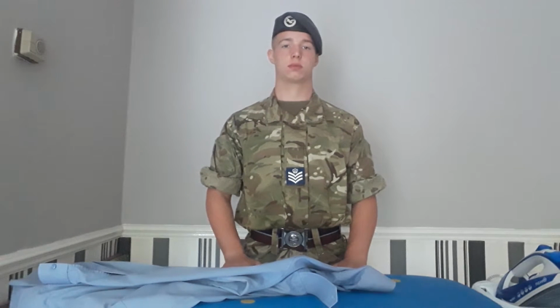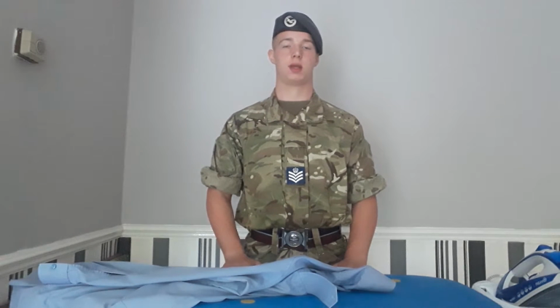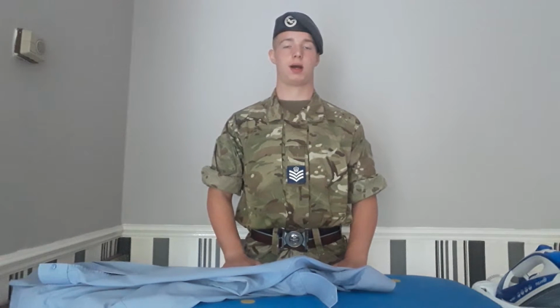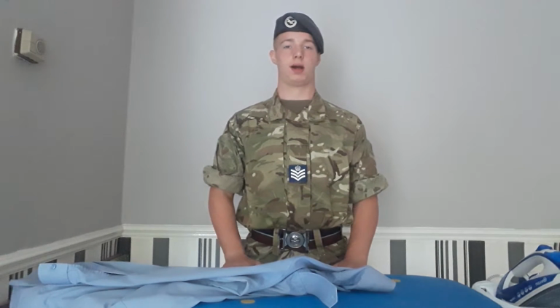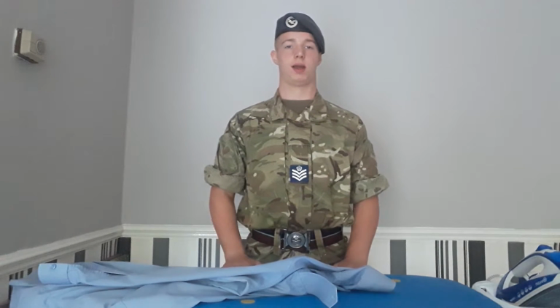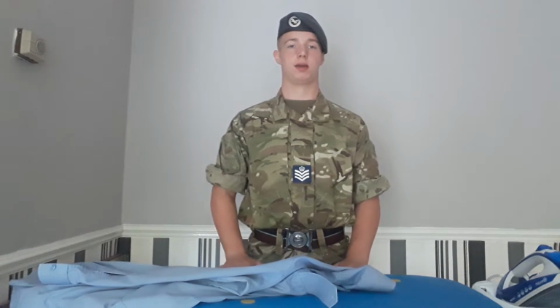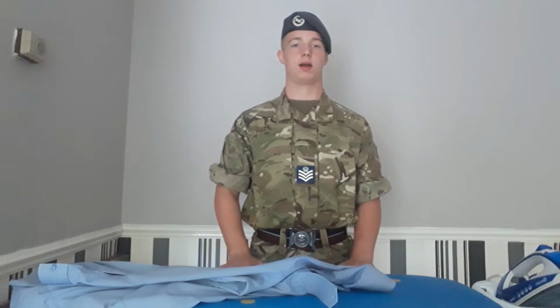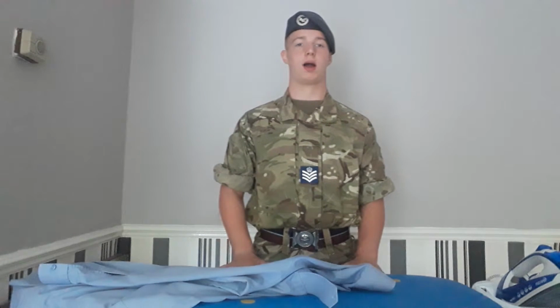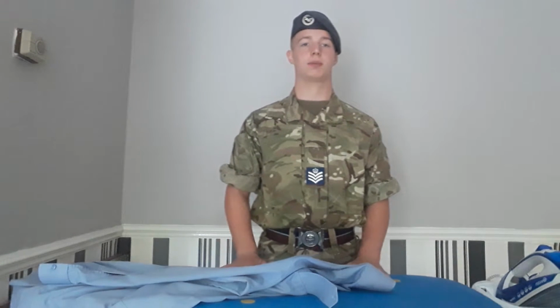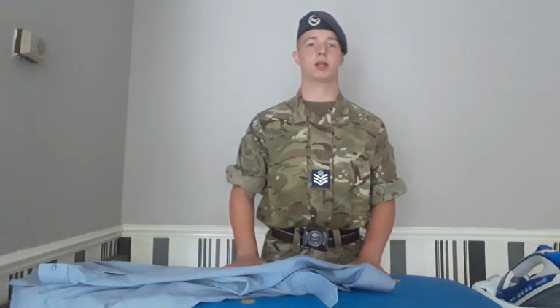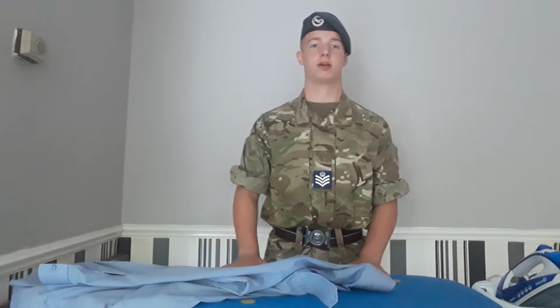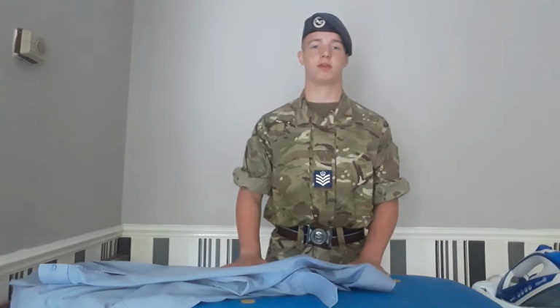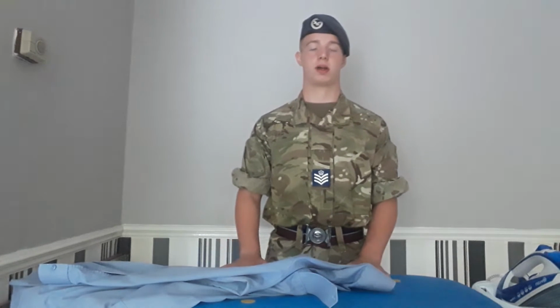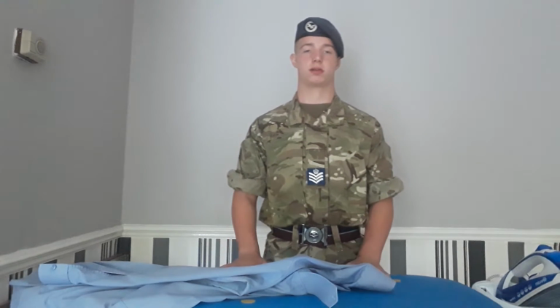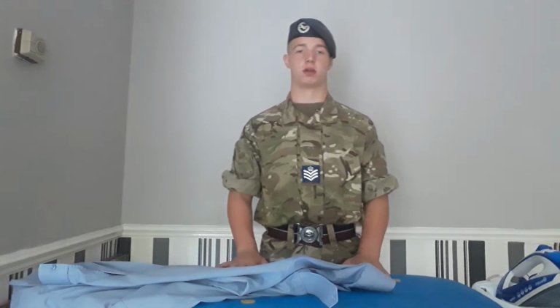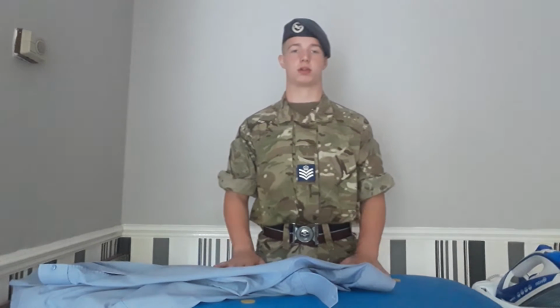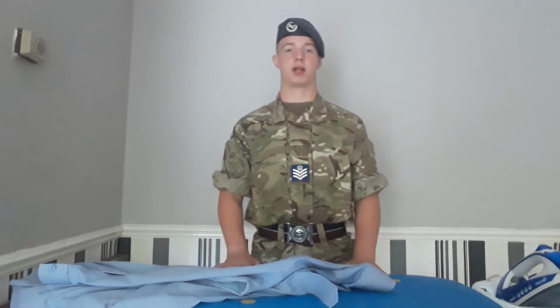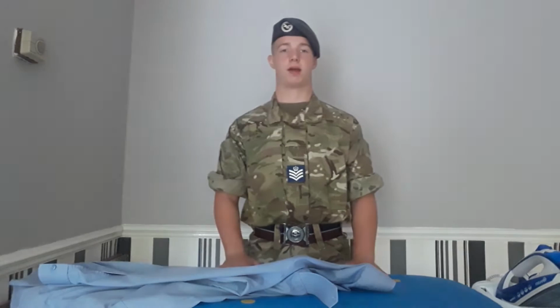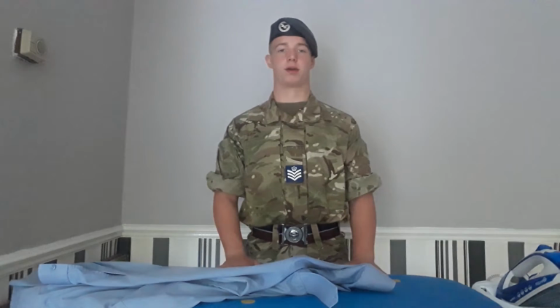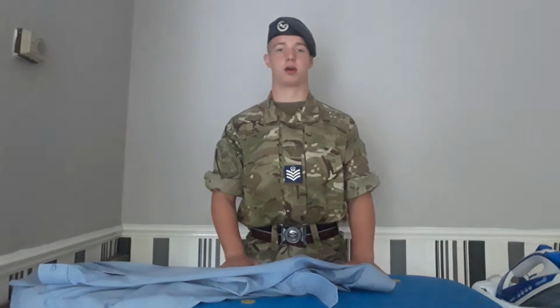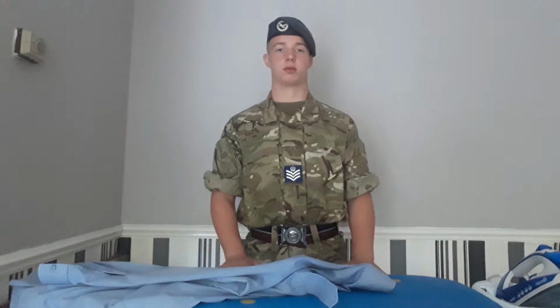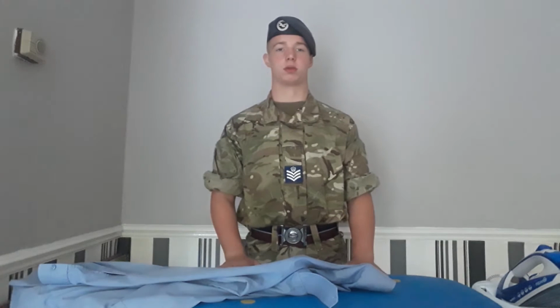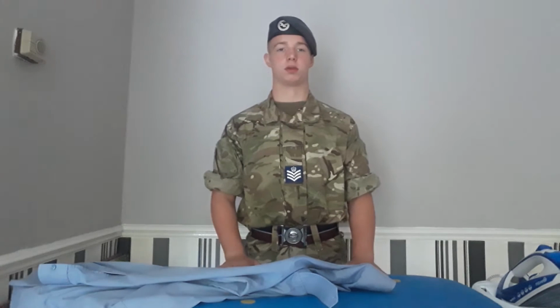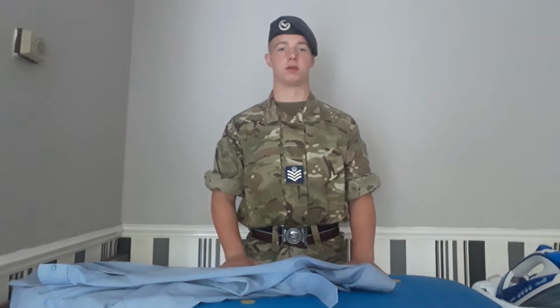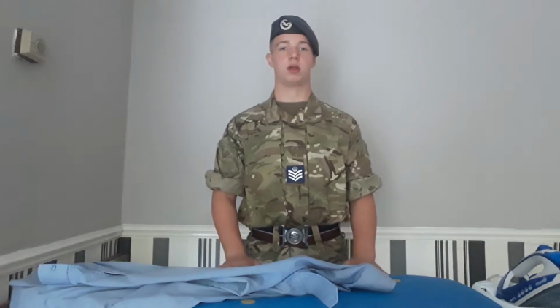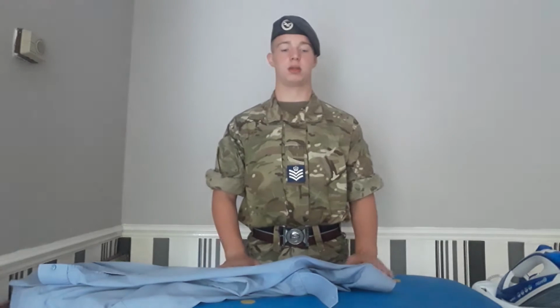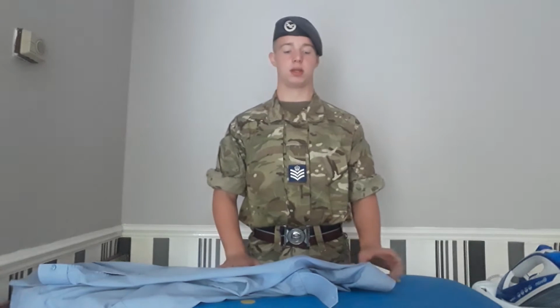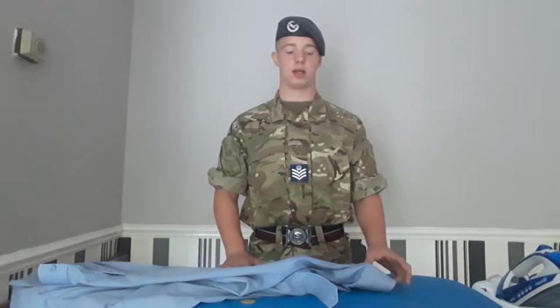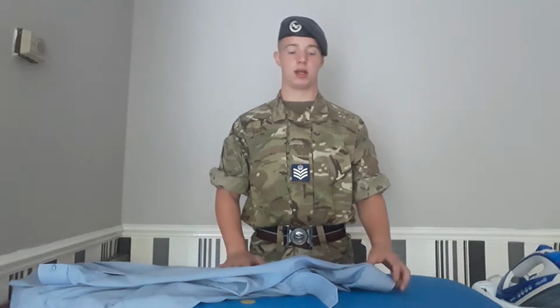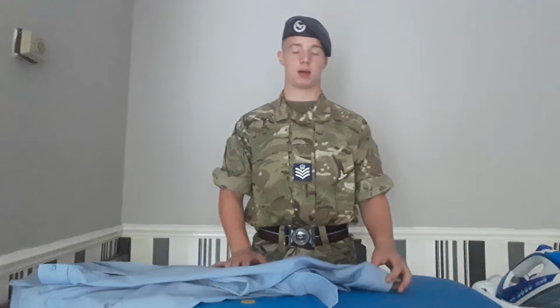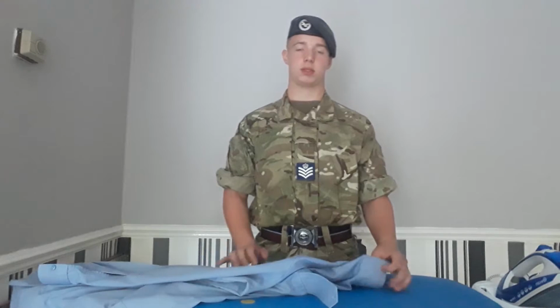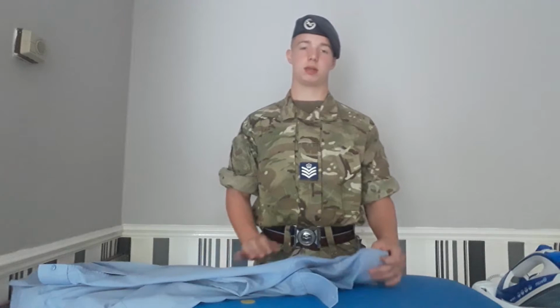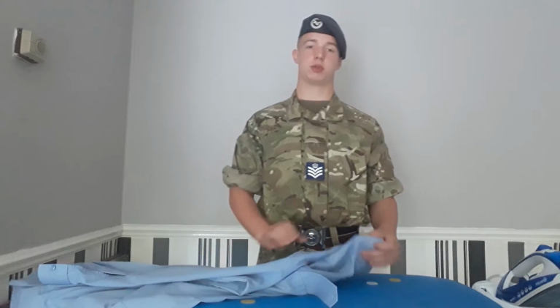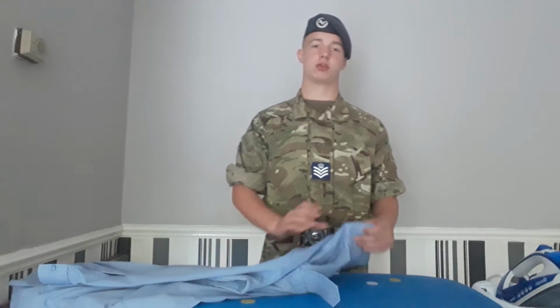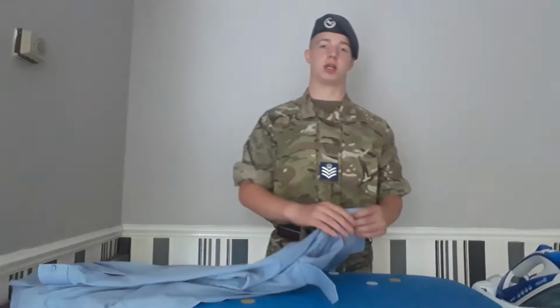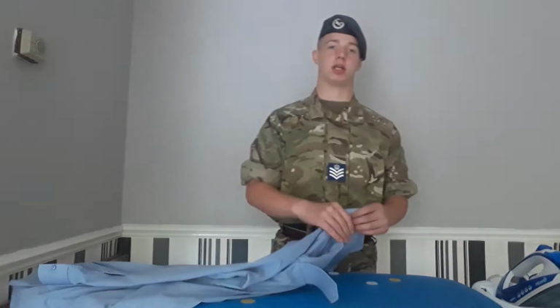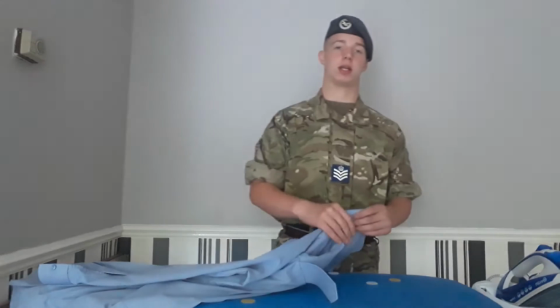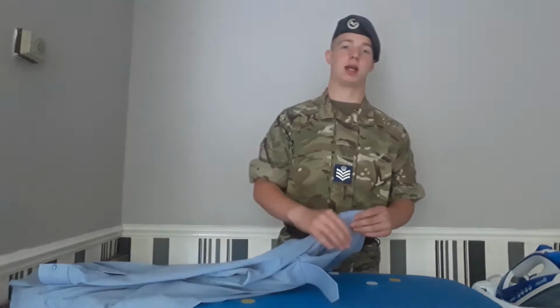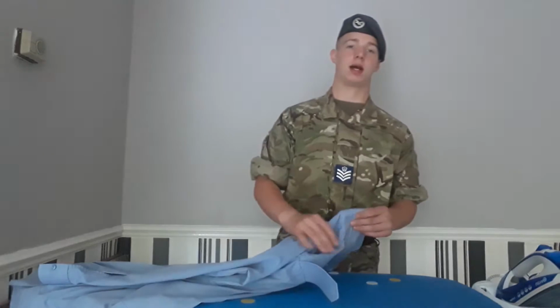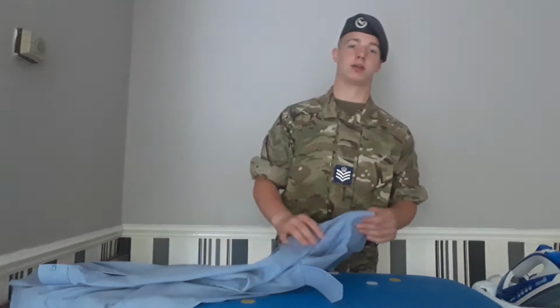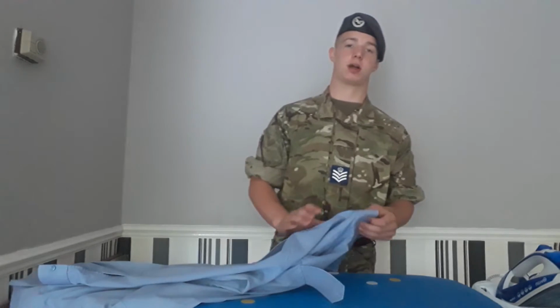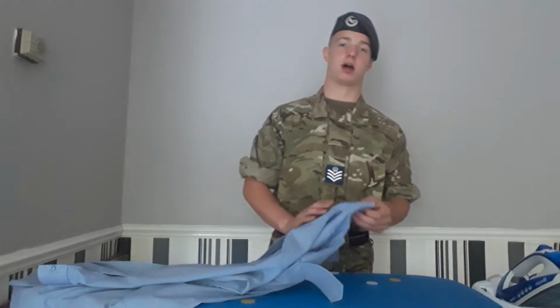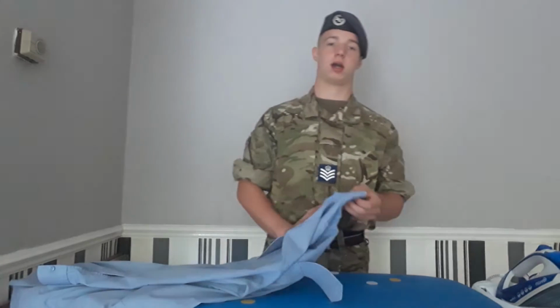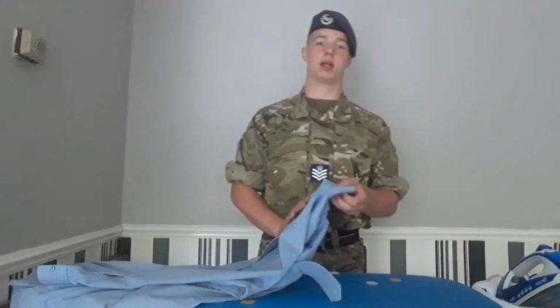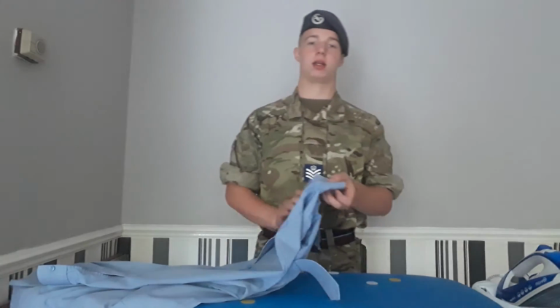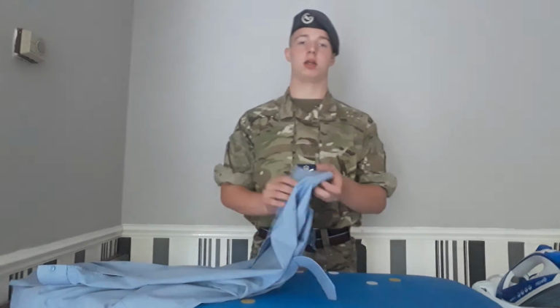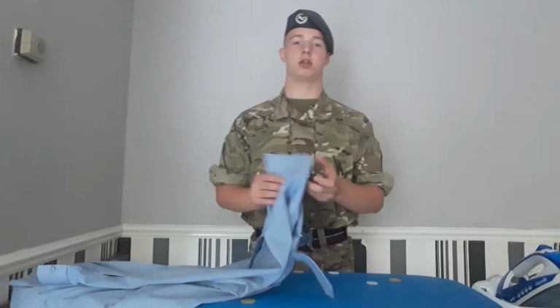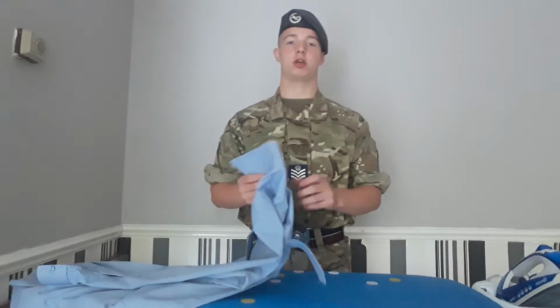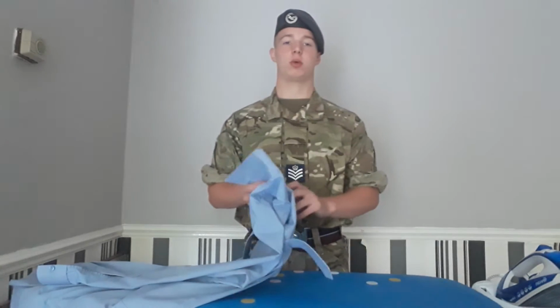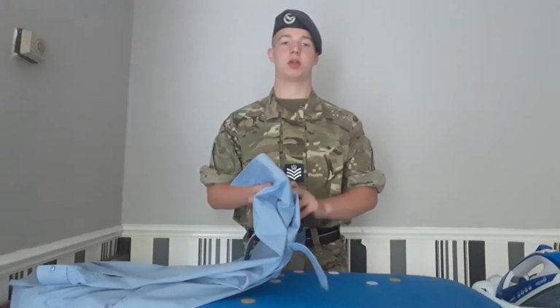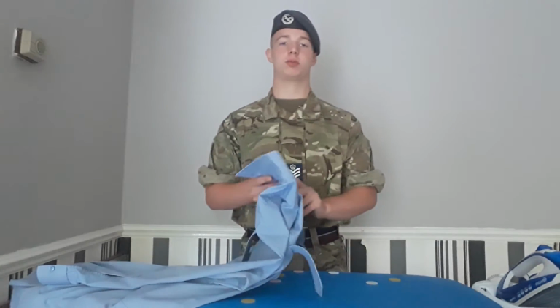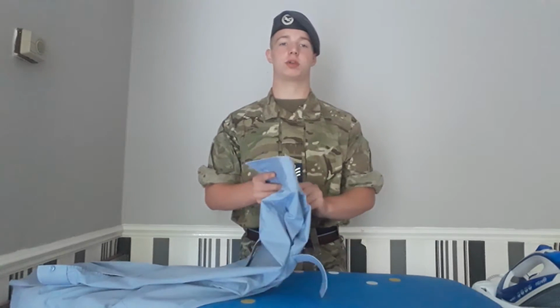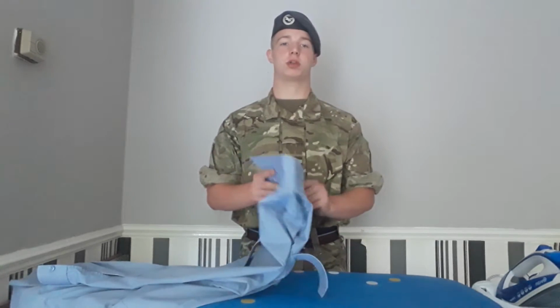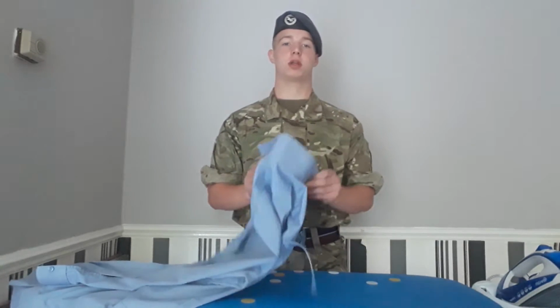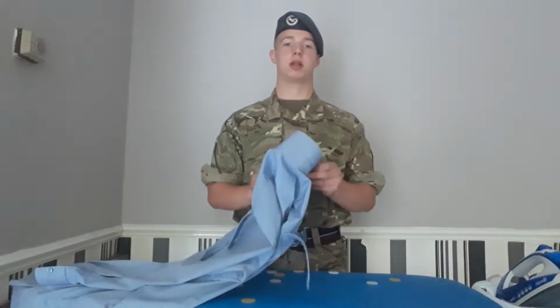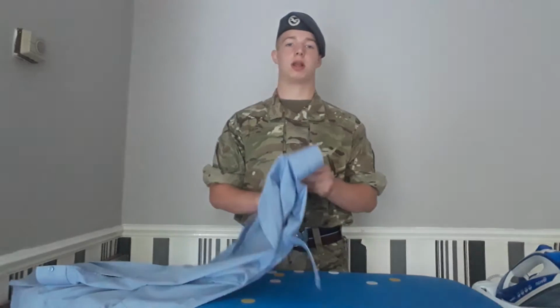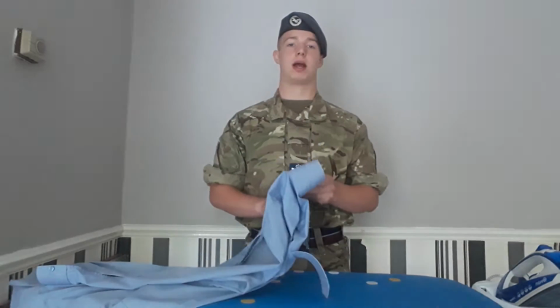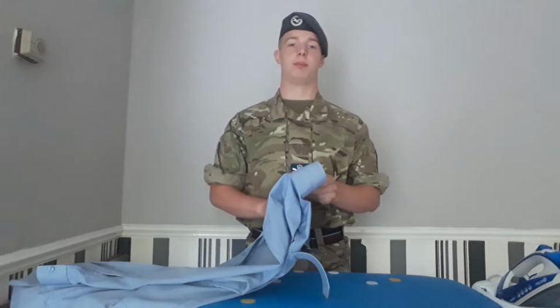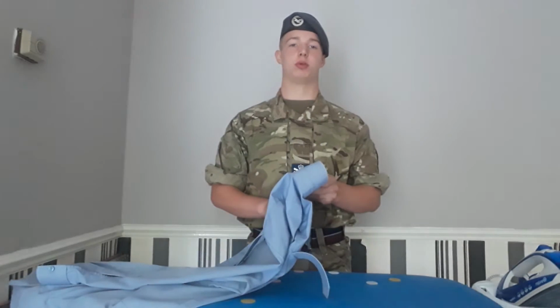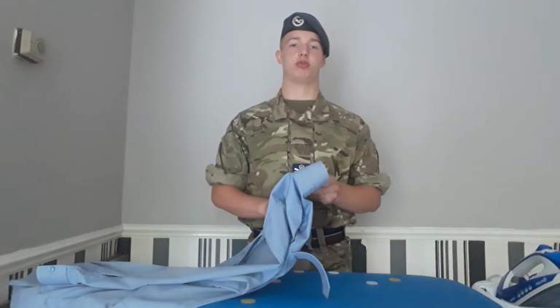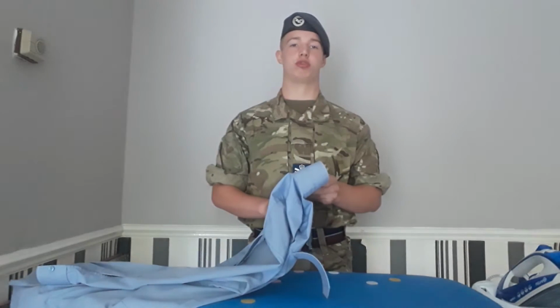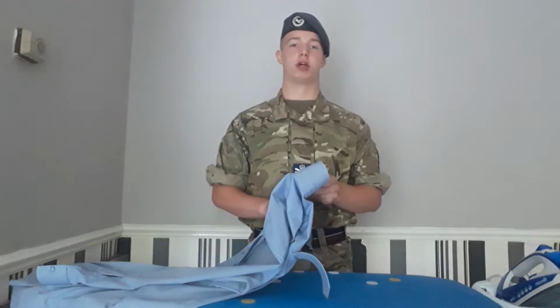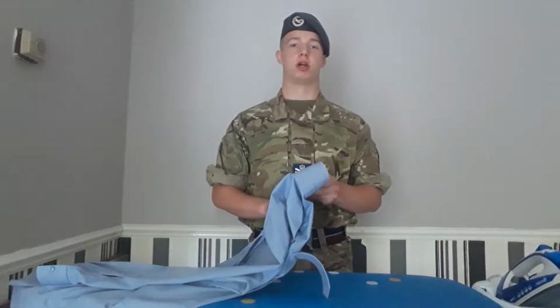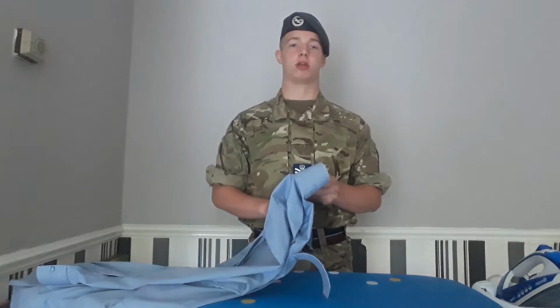Hi, I'm Cadet Flight Sergeant Aaron Harmsford. Today I'll be demonstrating how to iron your Wedgwood Light Blue Shirt.